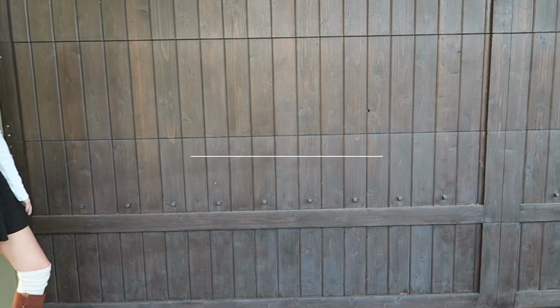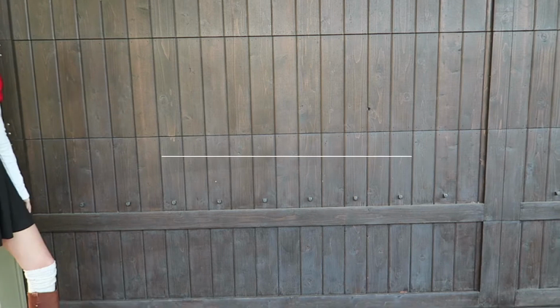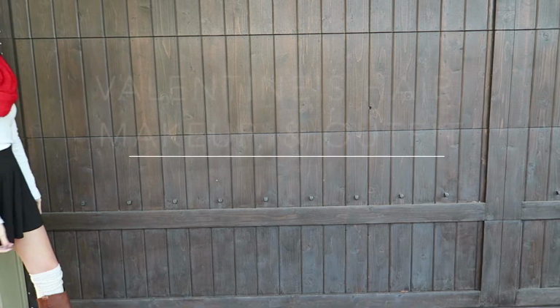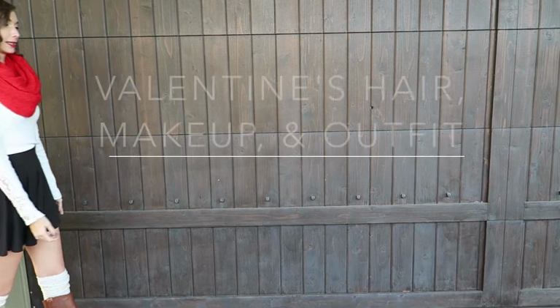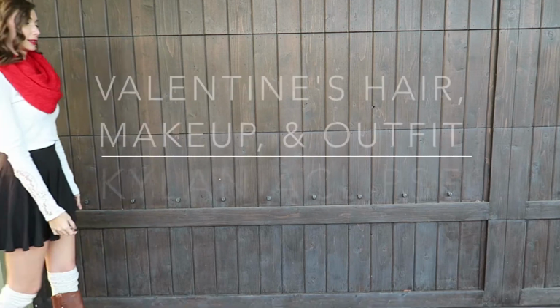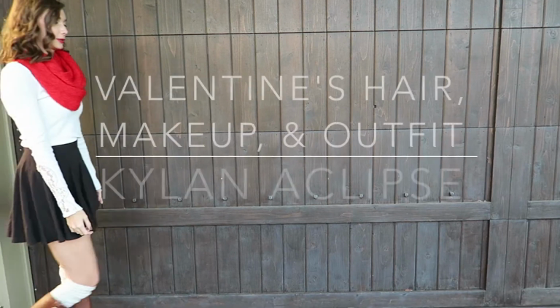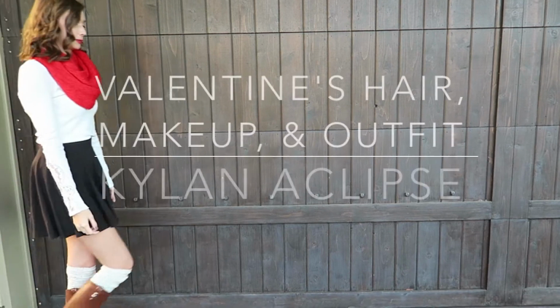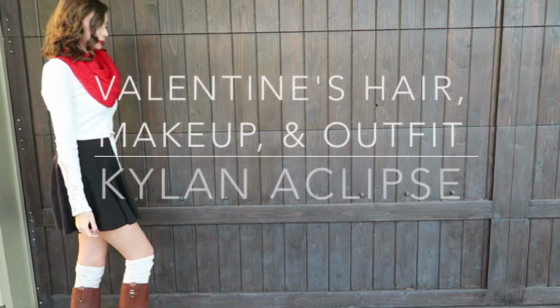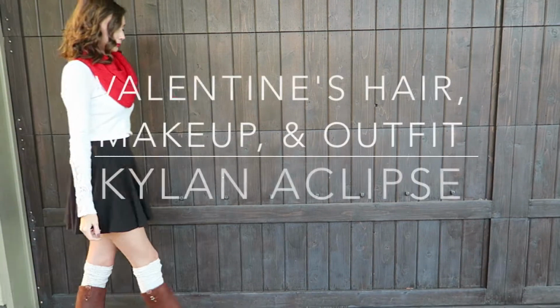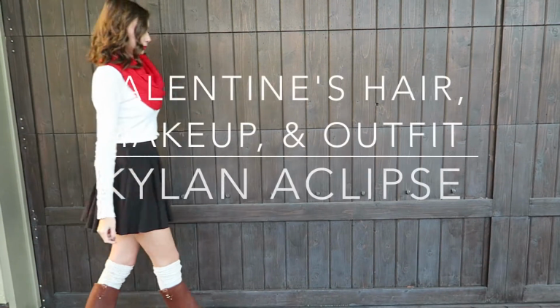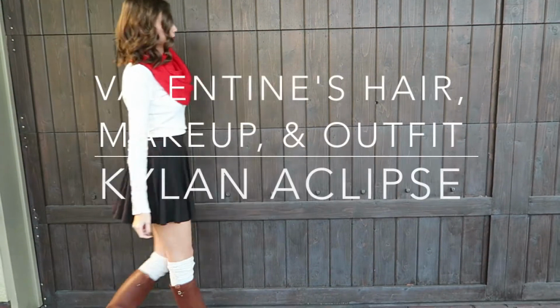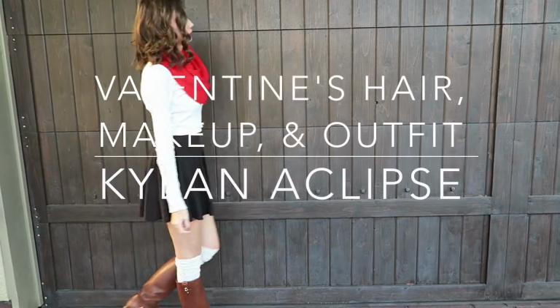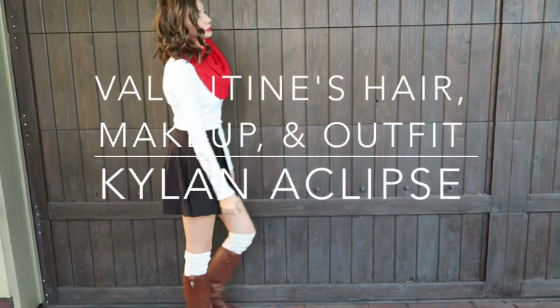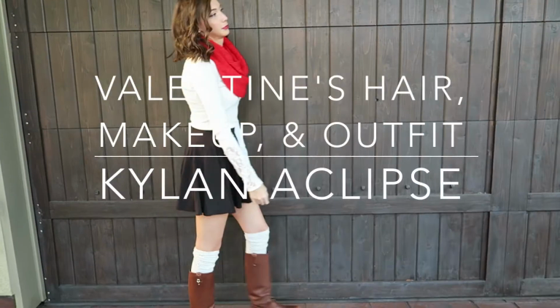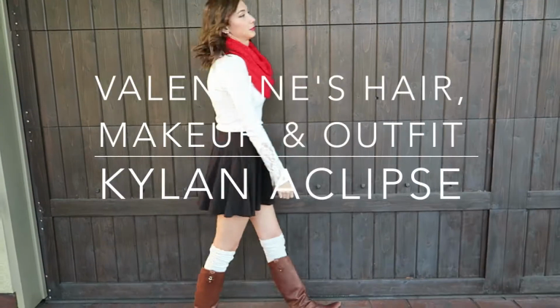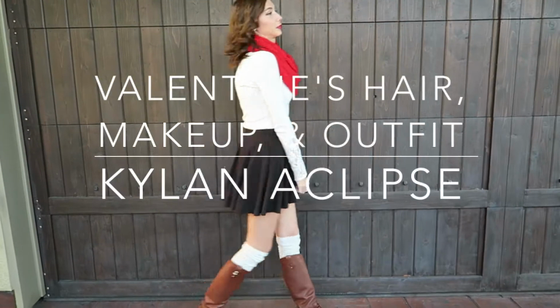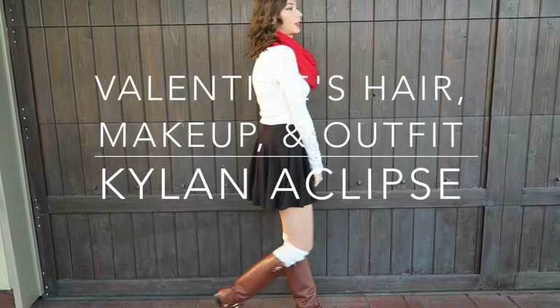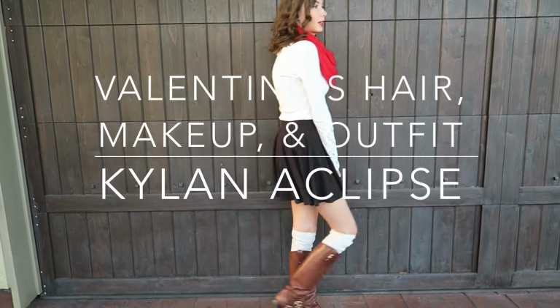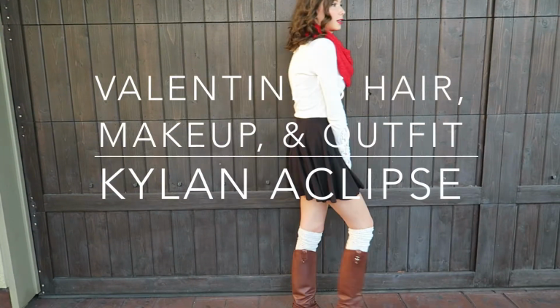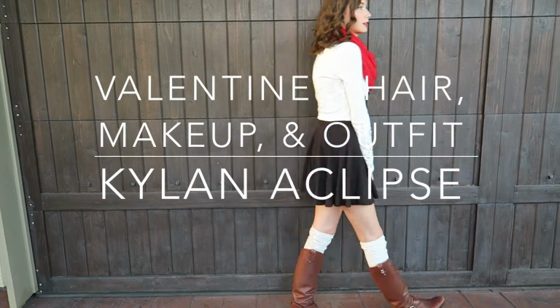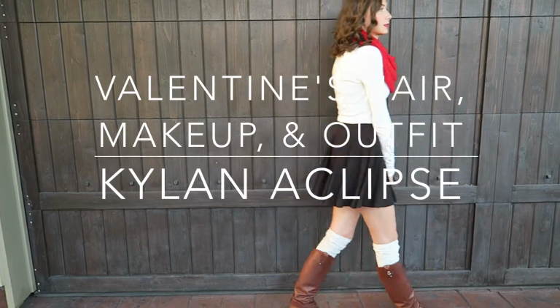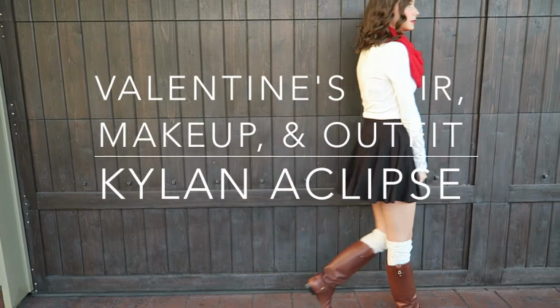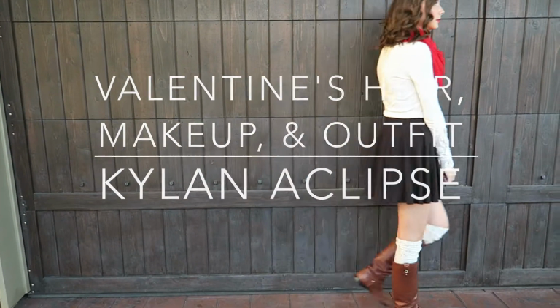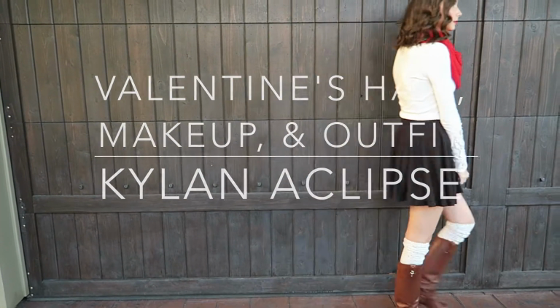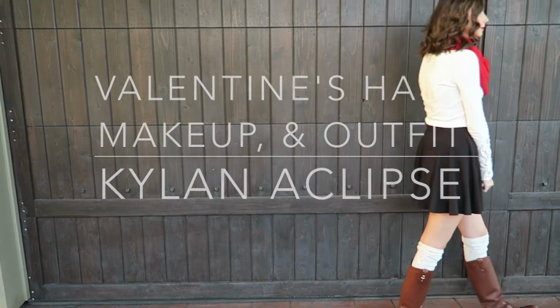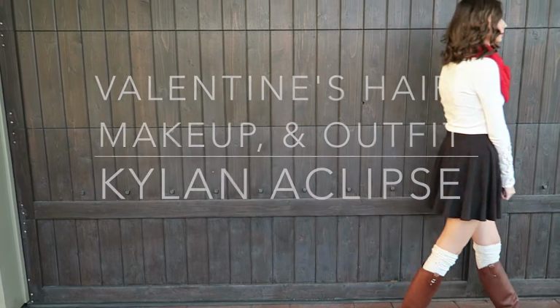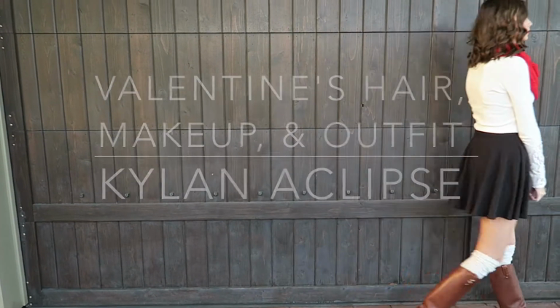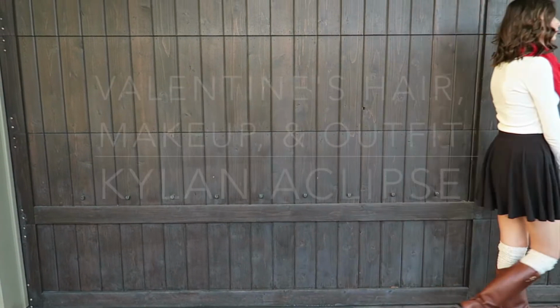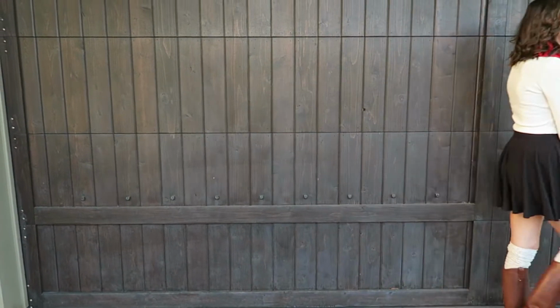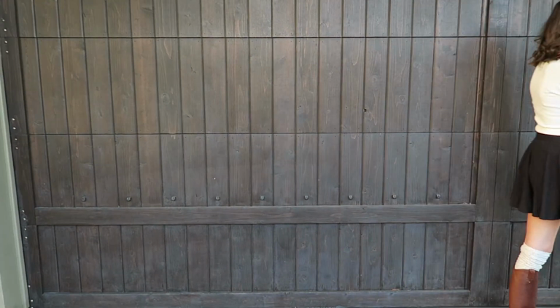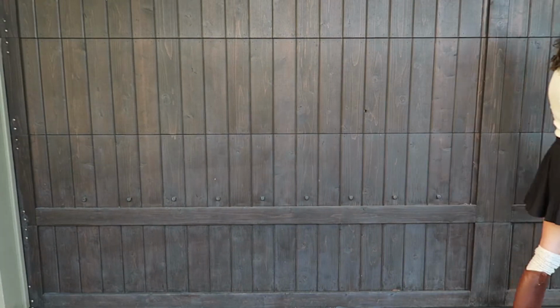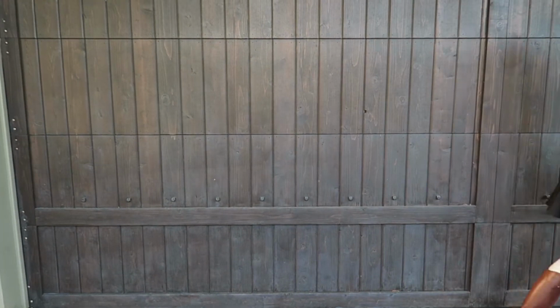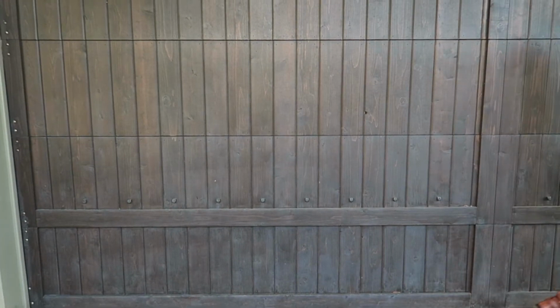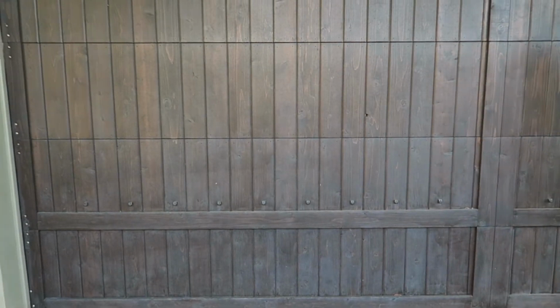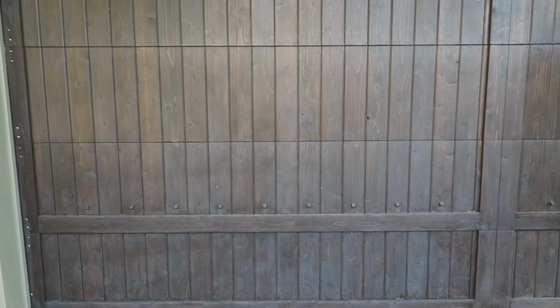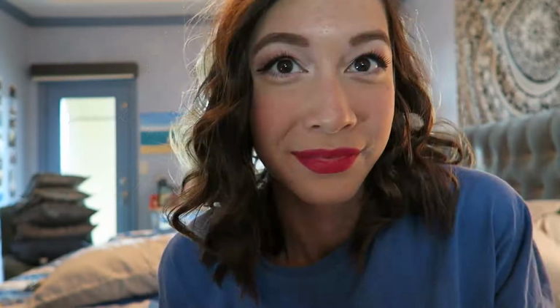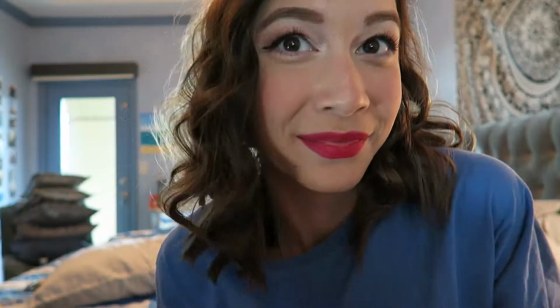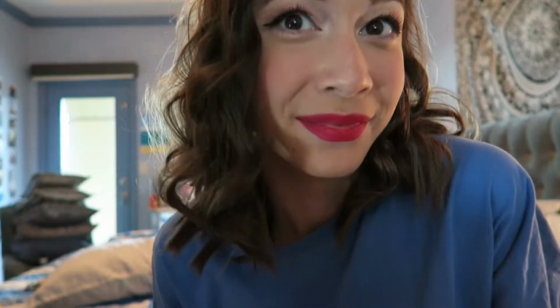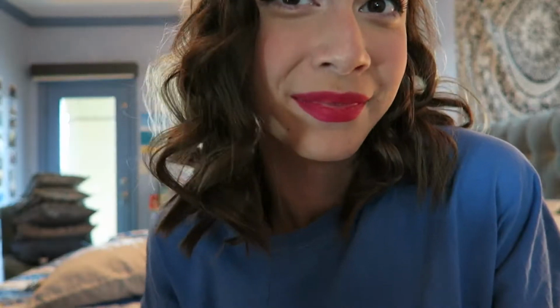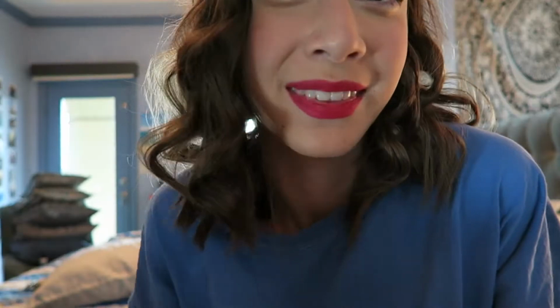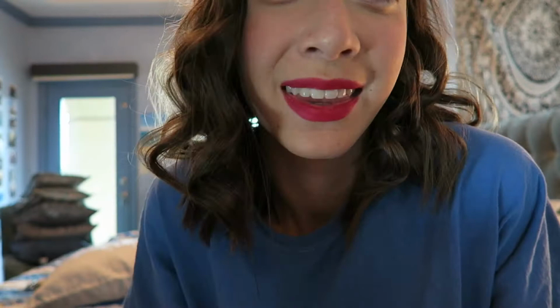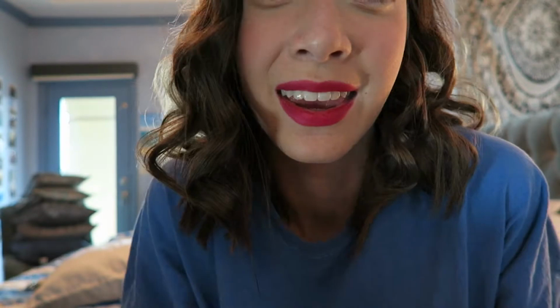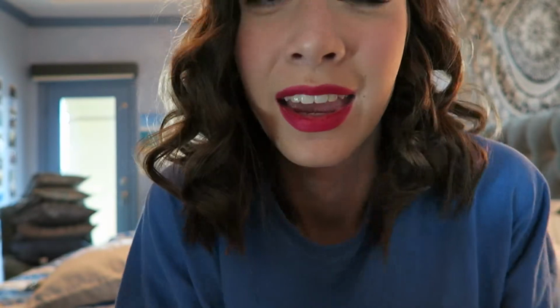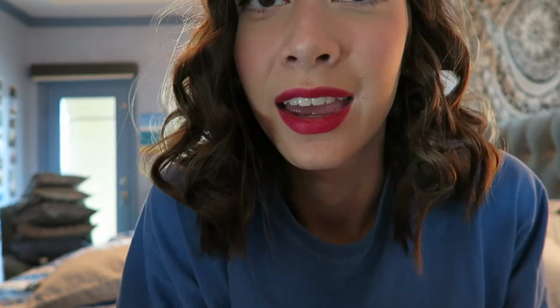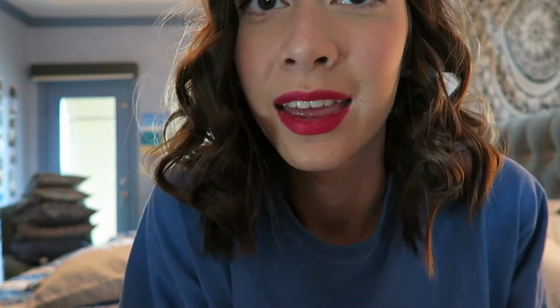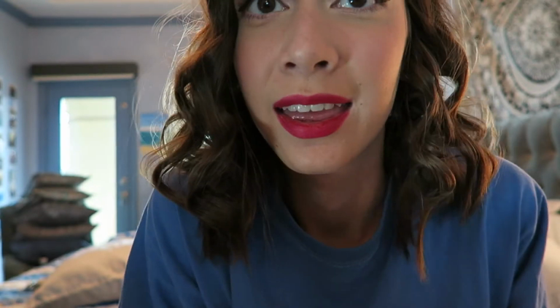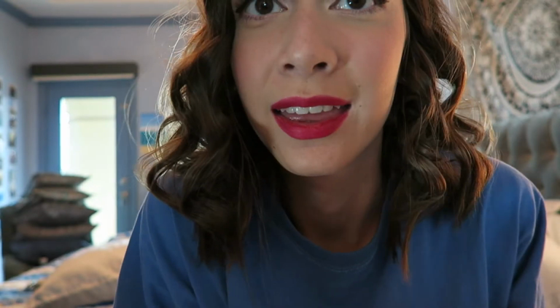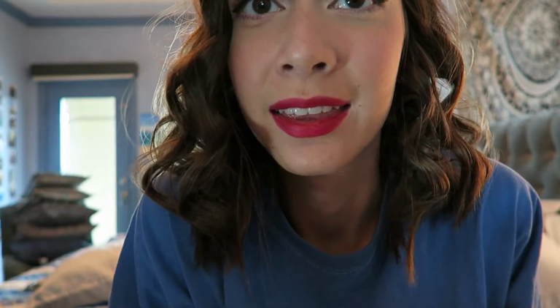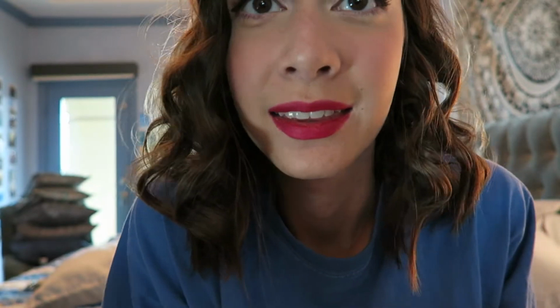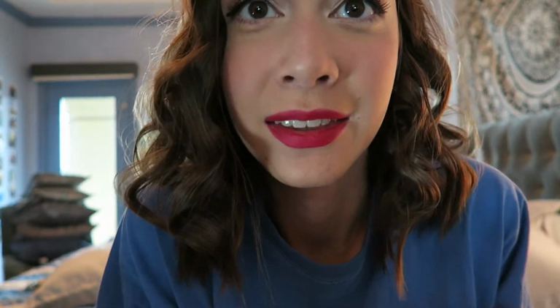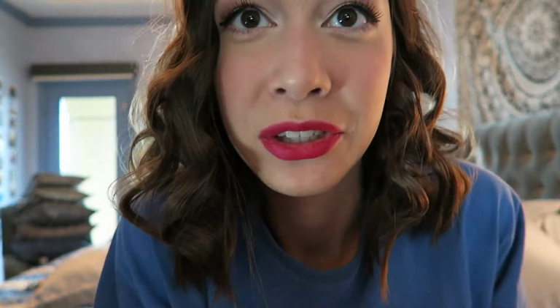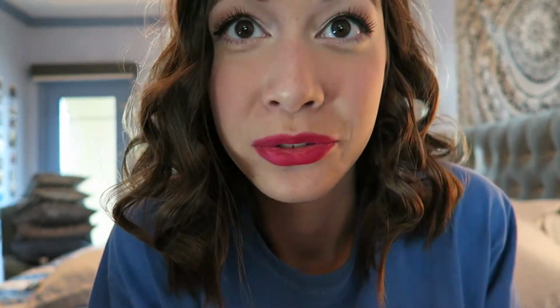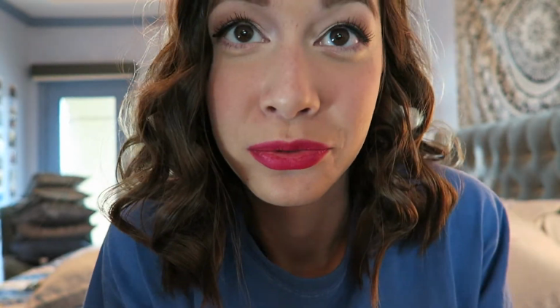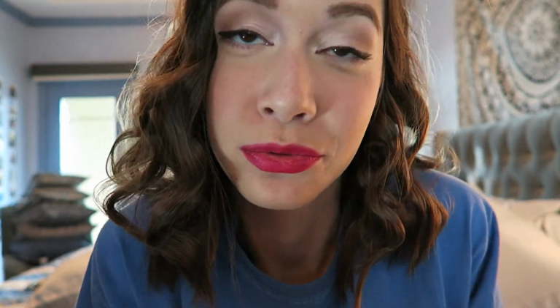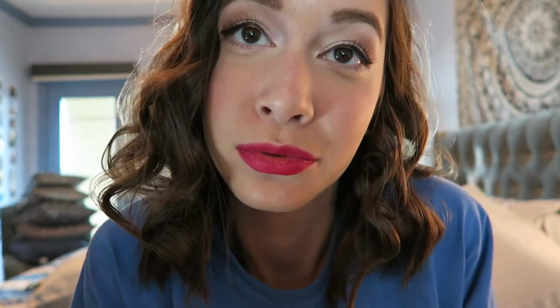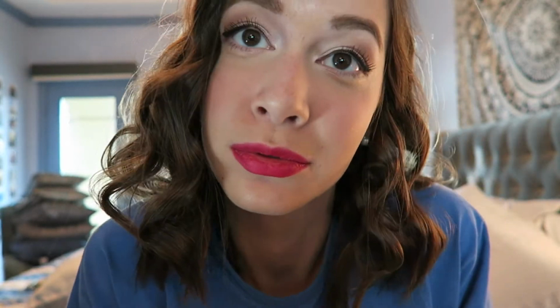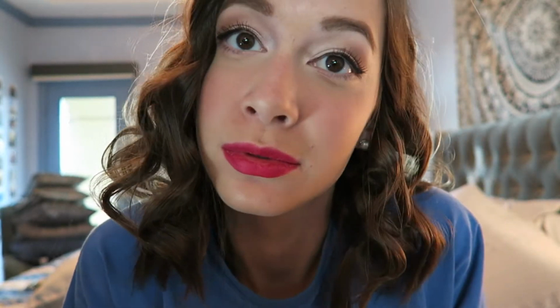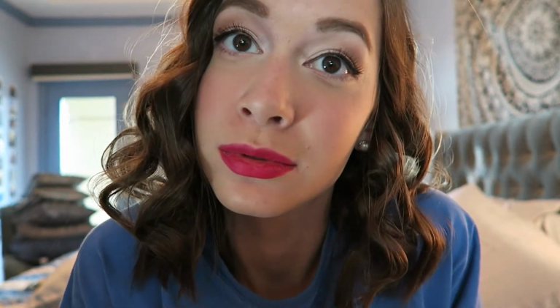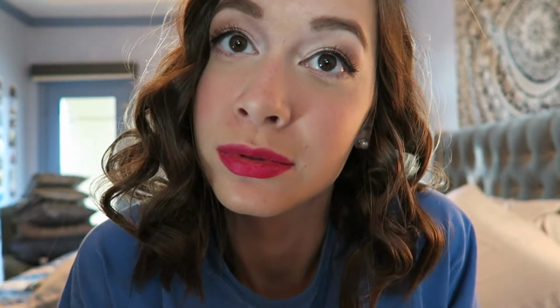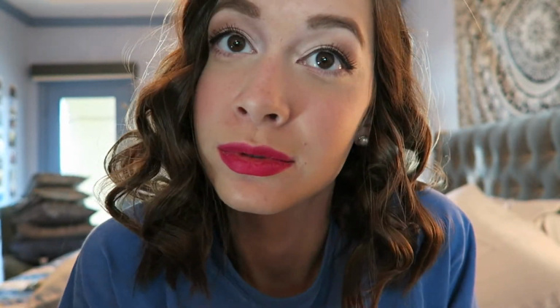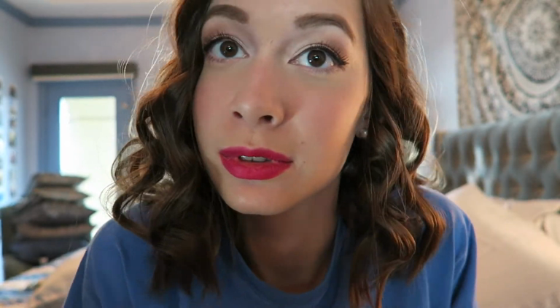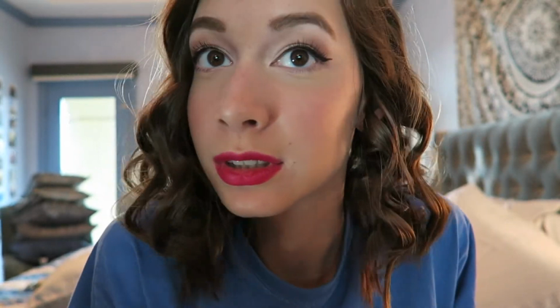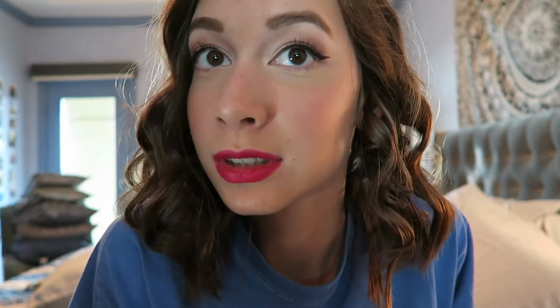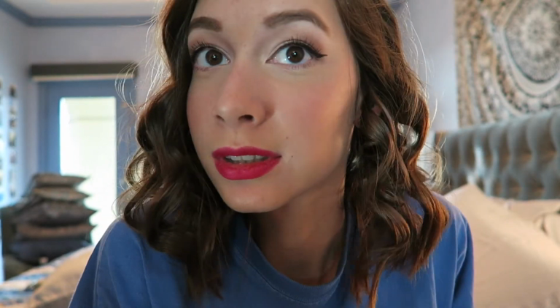Hi guys, it's Kylan and today I'm going to be showing you guys a Valentine's hair, makeup and outfit. So let's just start with the makeup.